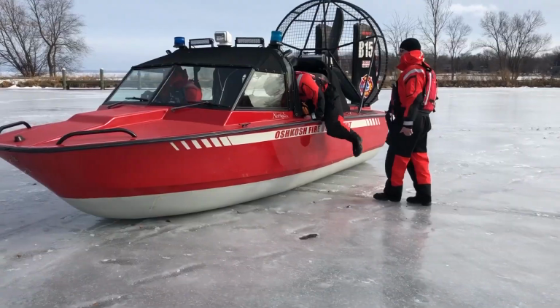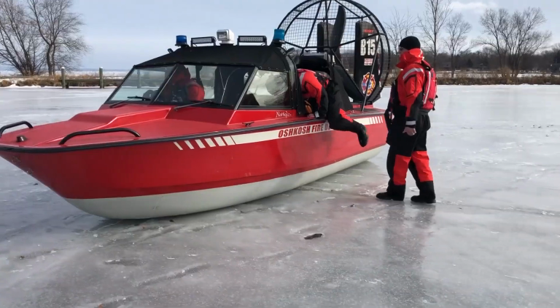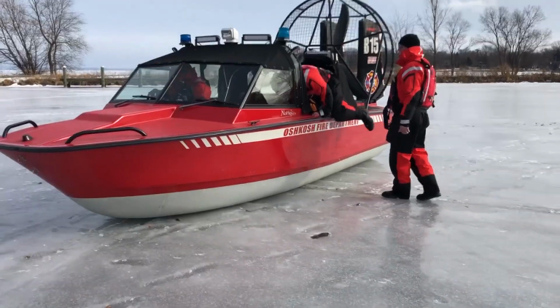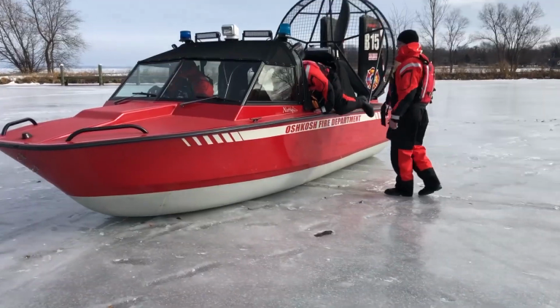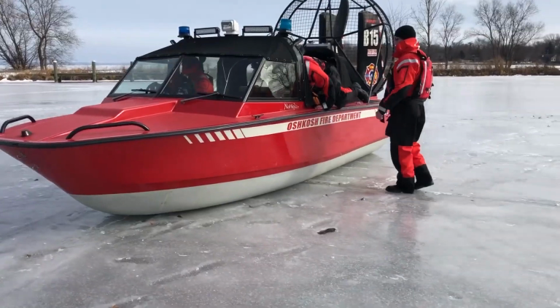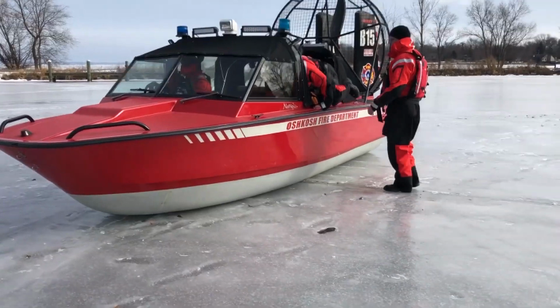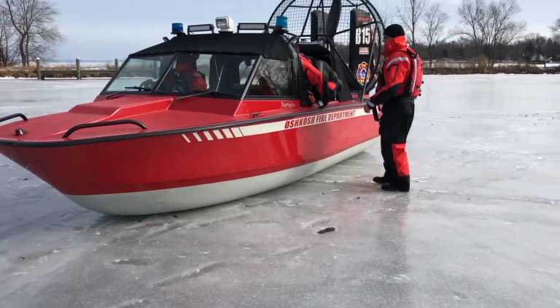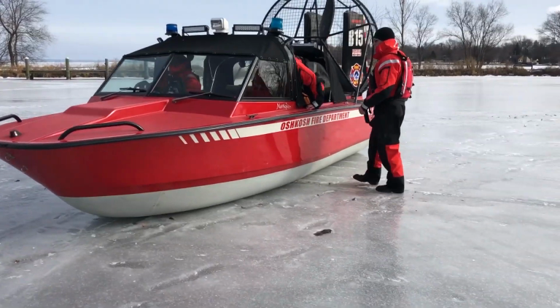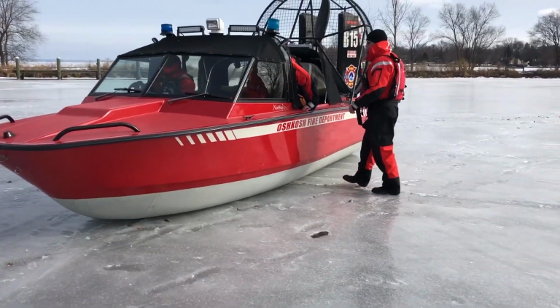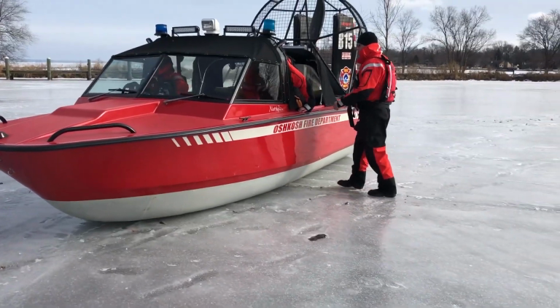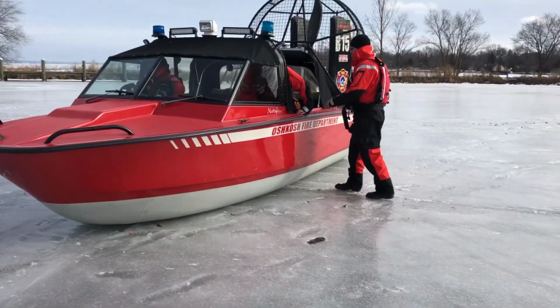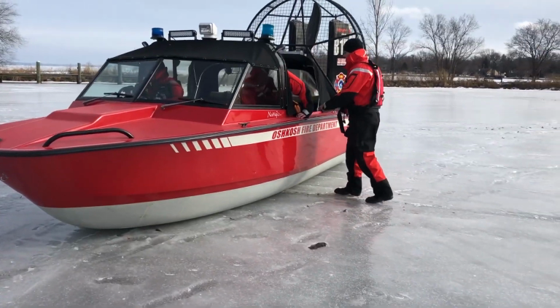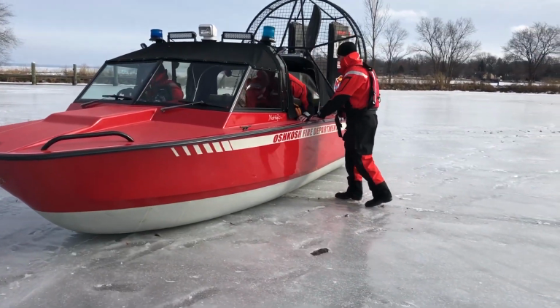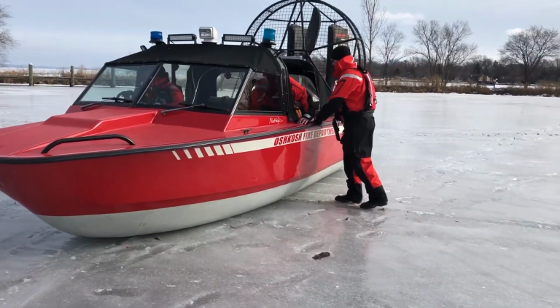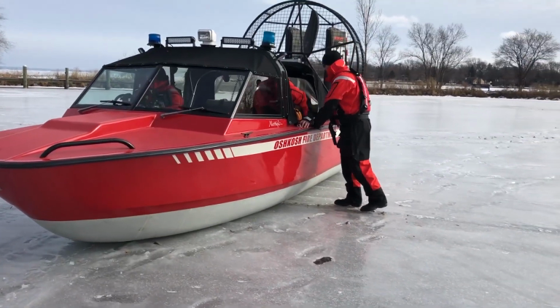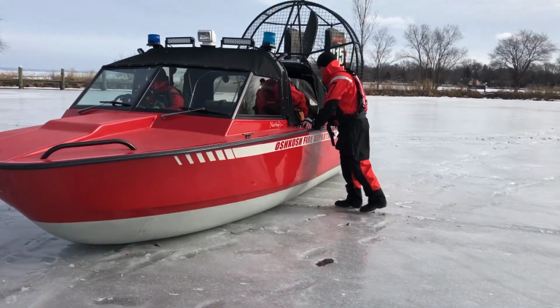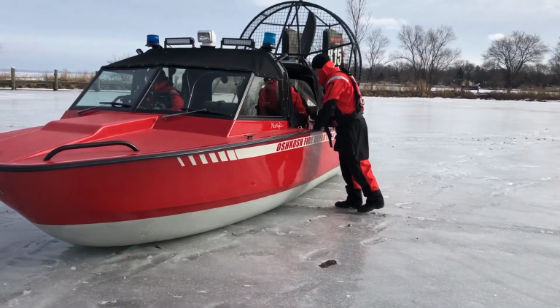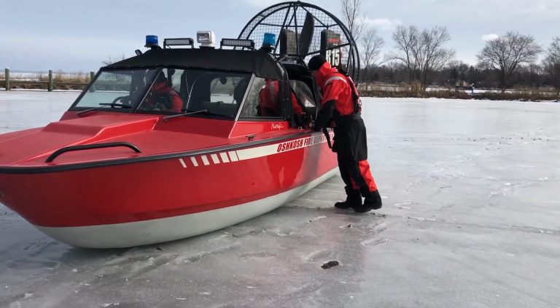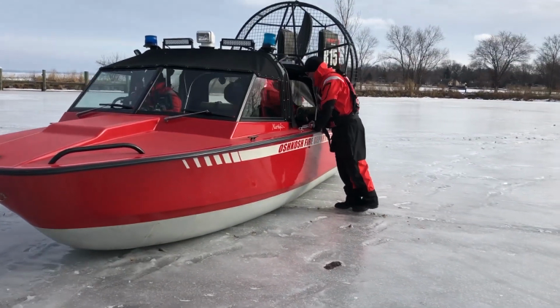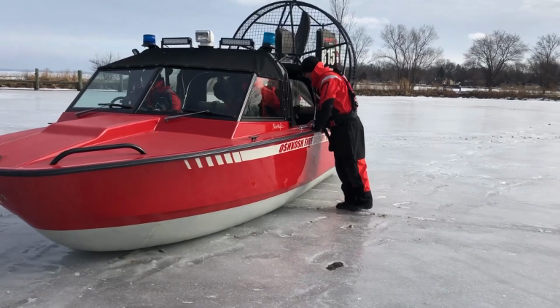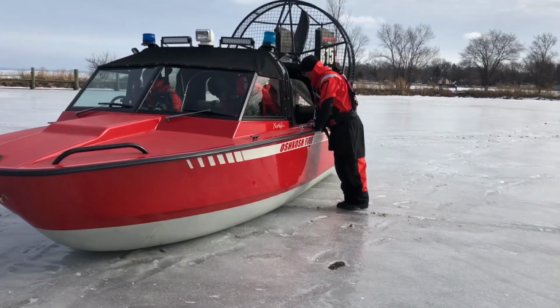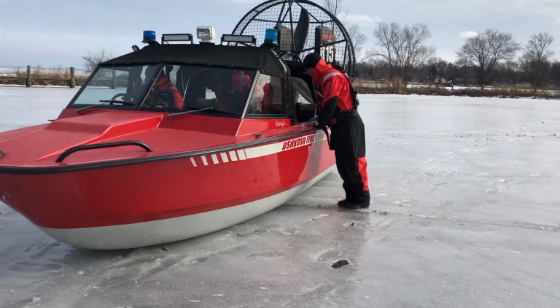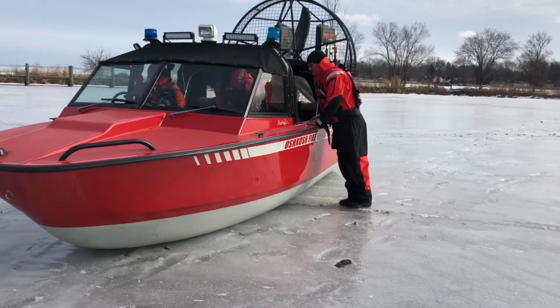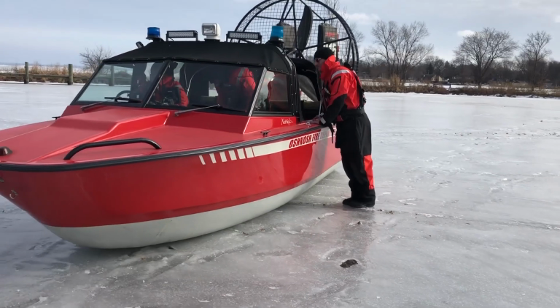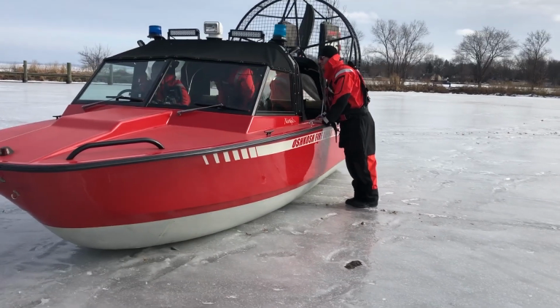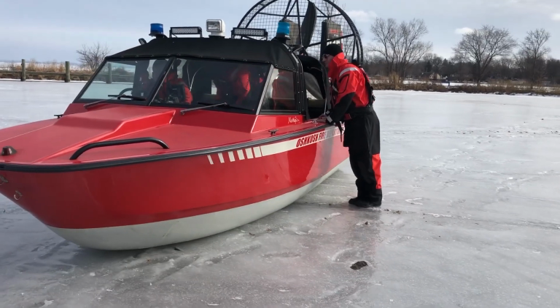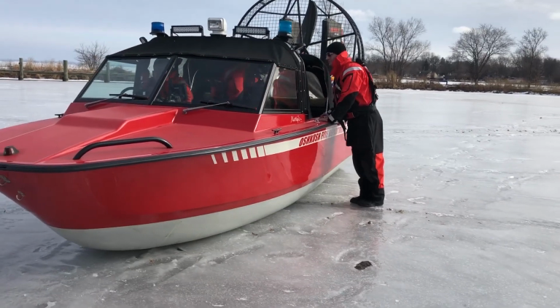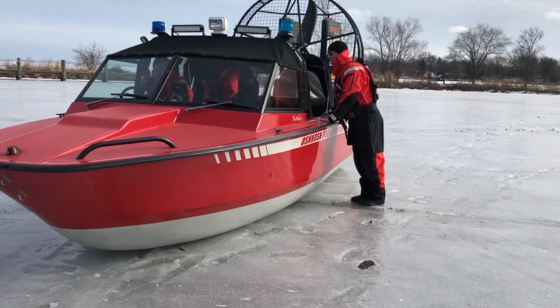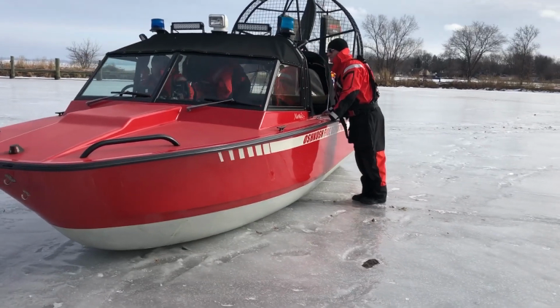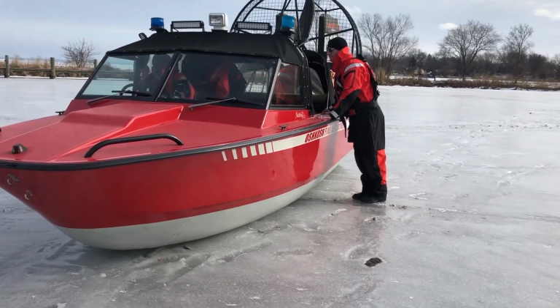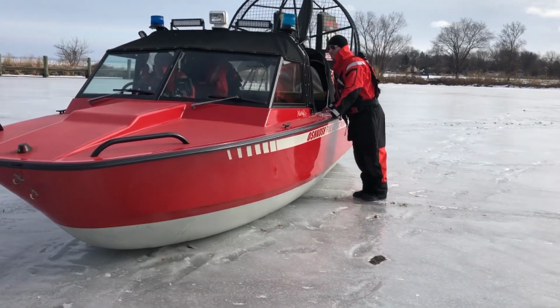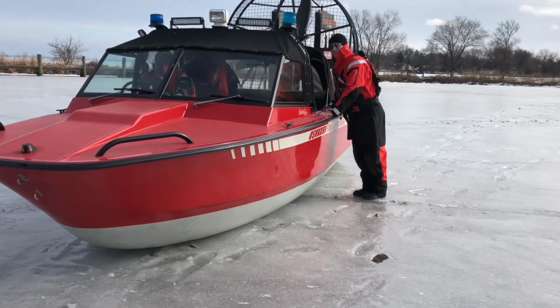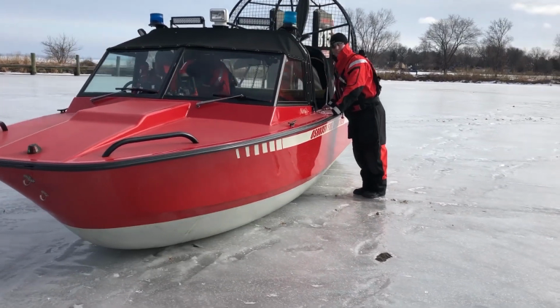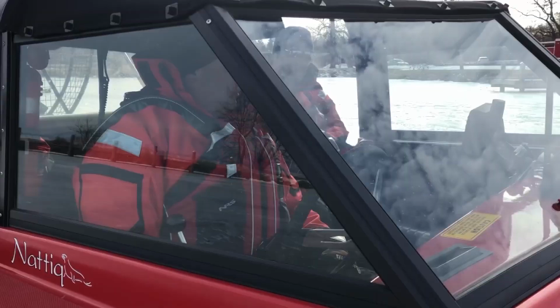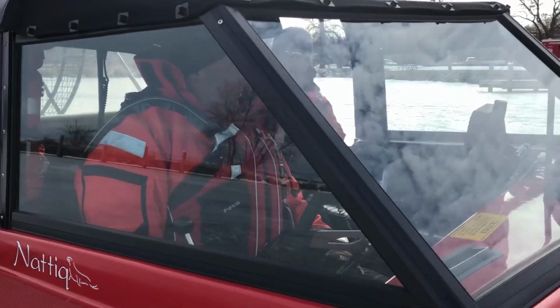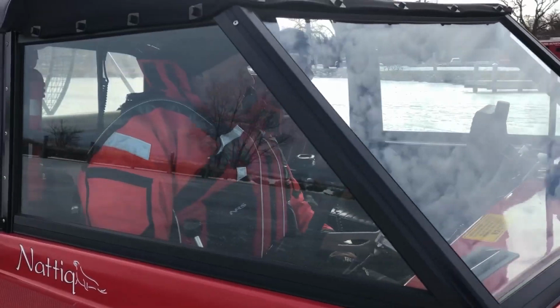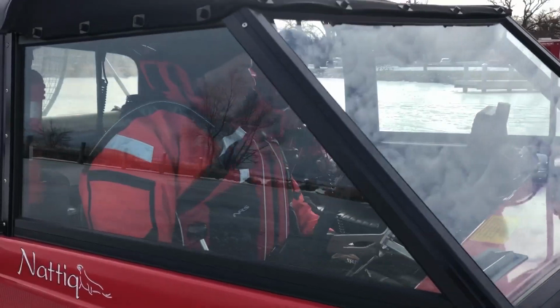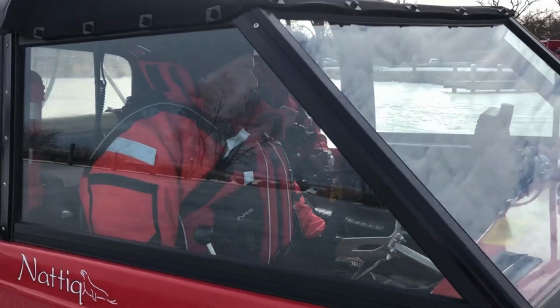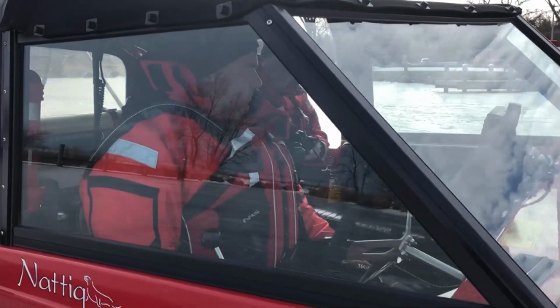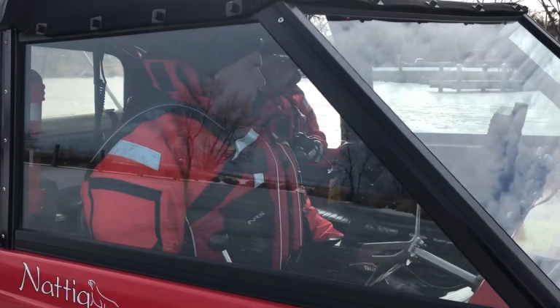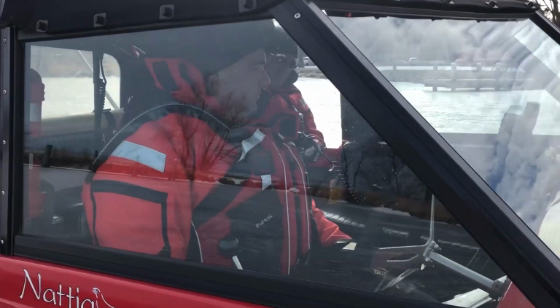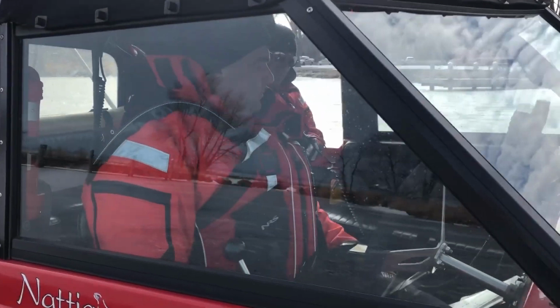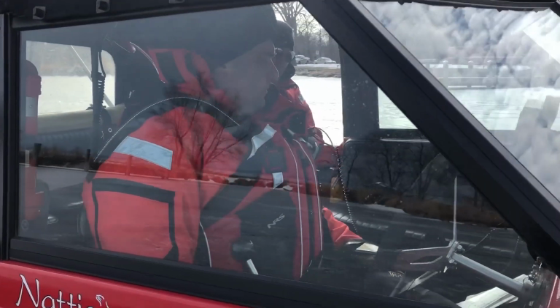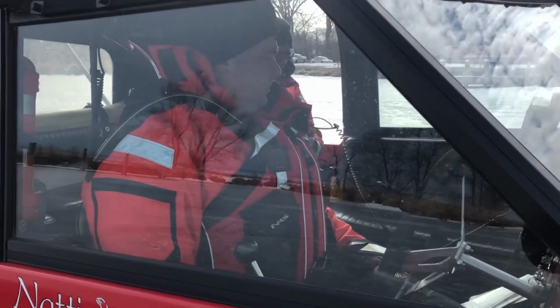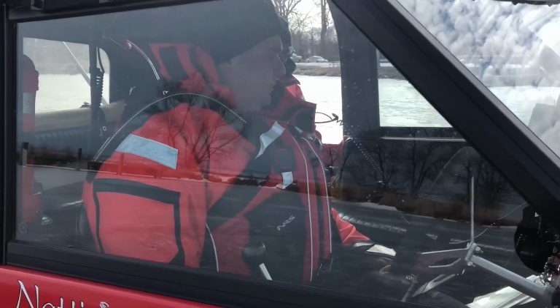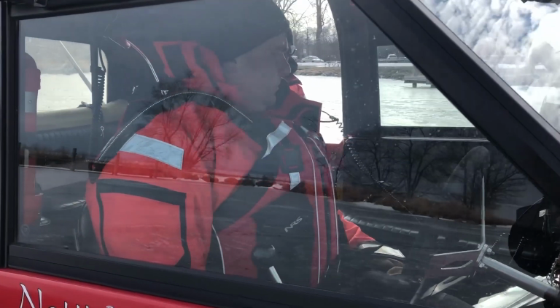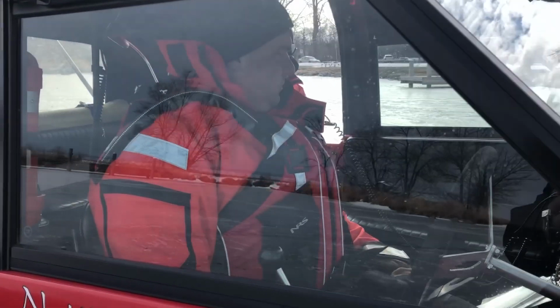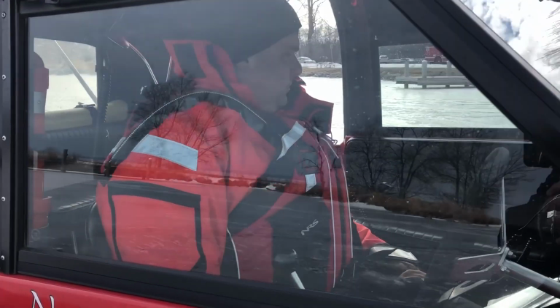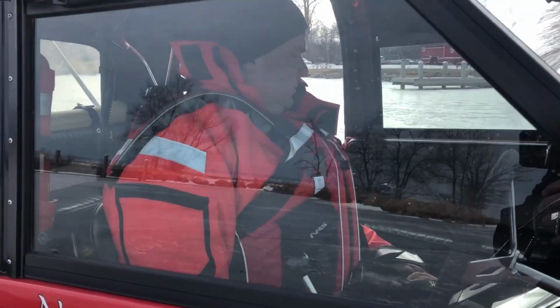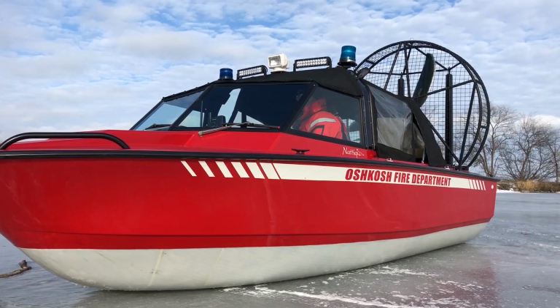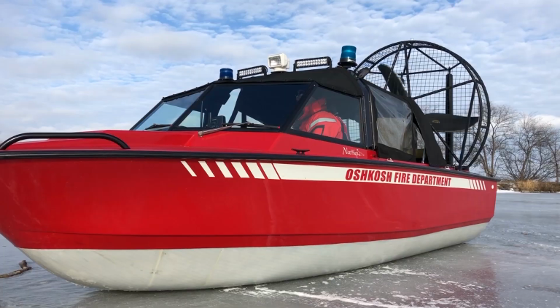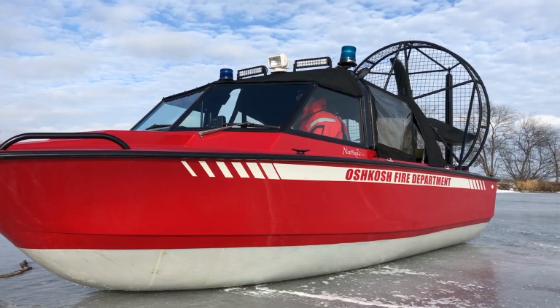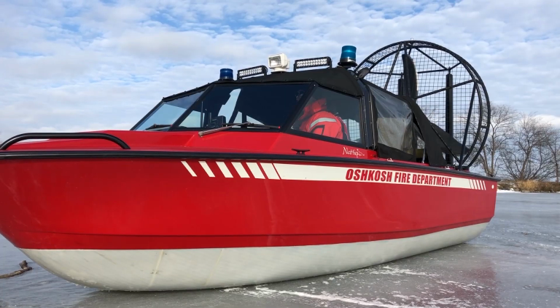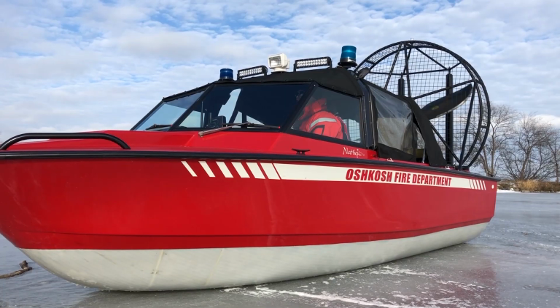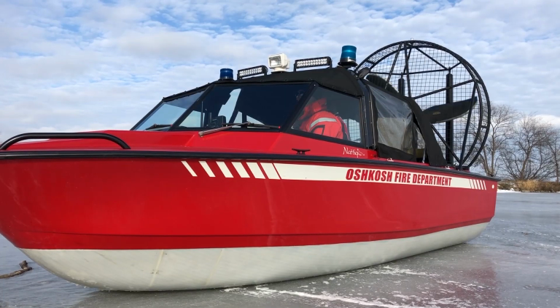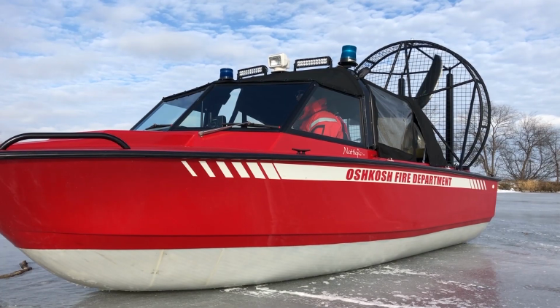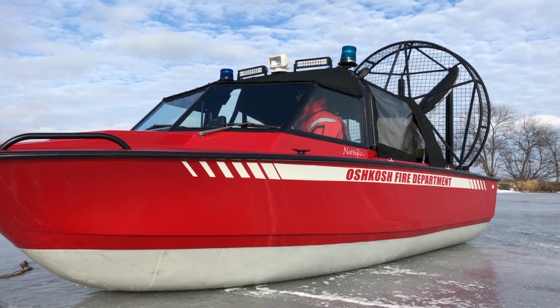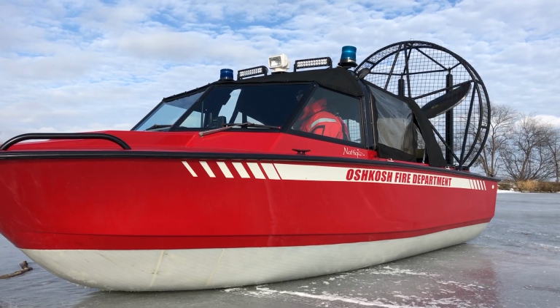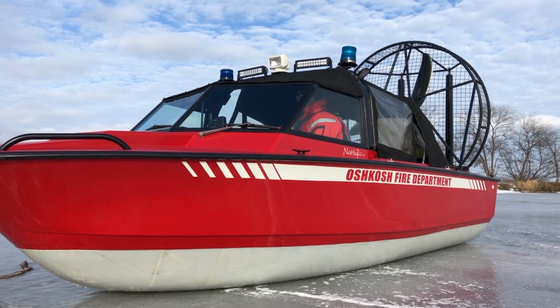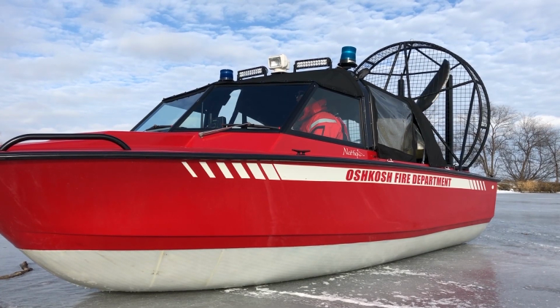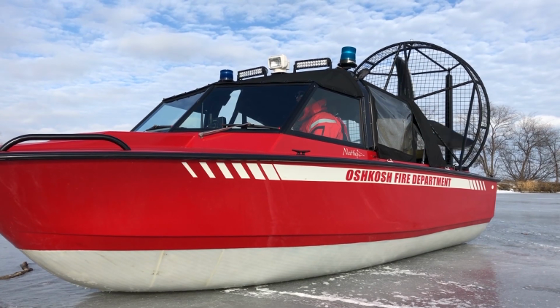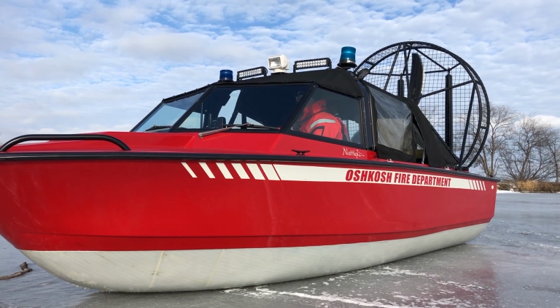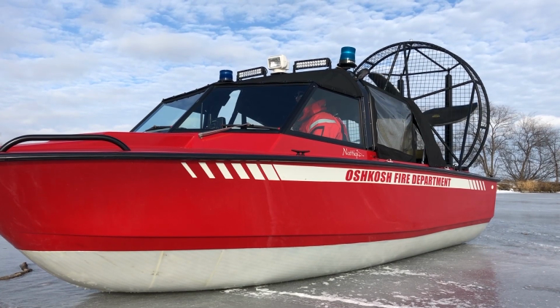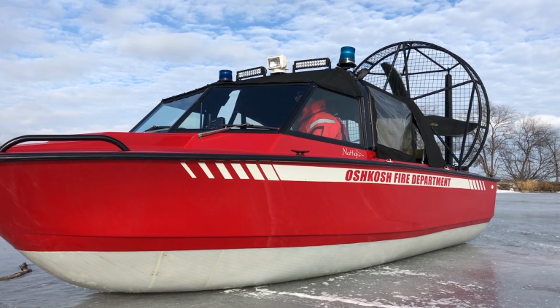We use this air boat to respond to rescue calls during the winter months on Lake Winnebago, when we have to go across ice to get people who have fallen through the ice.